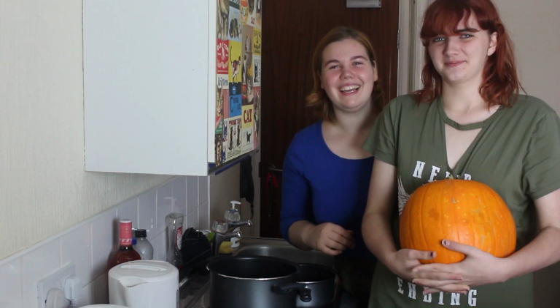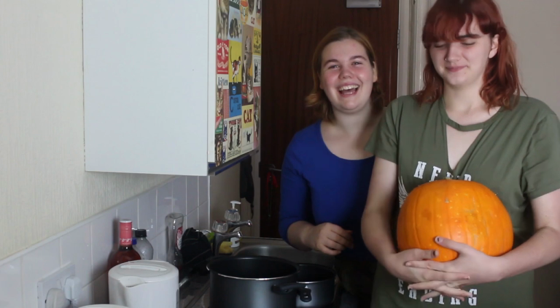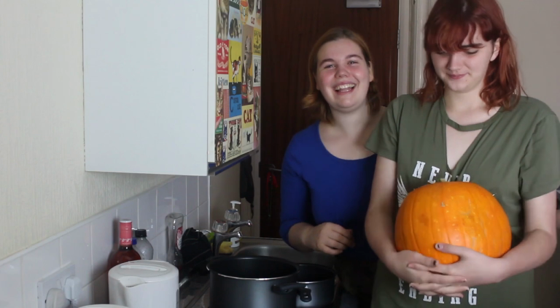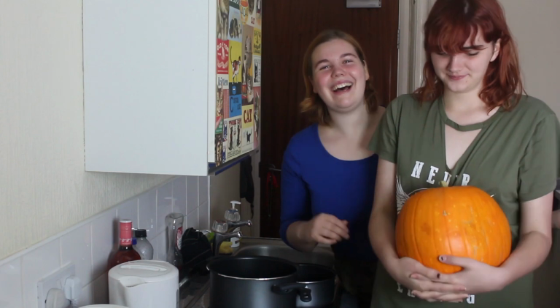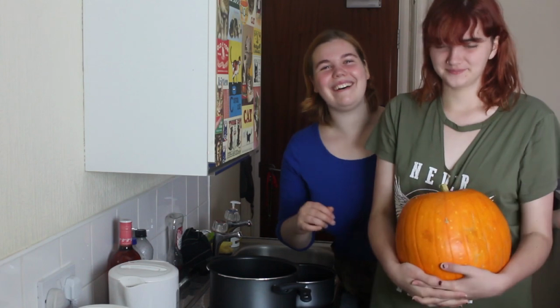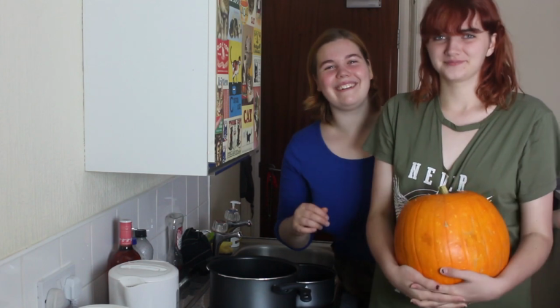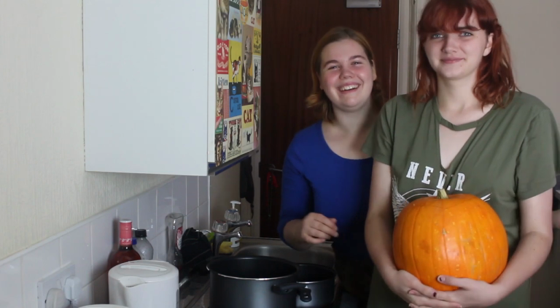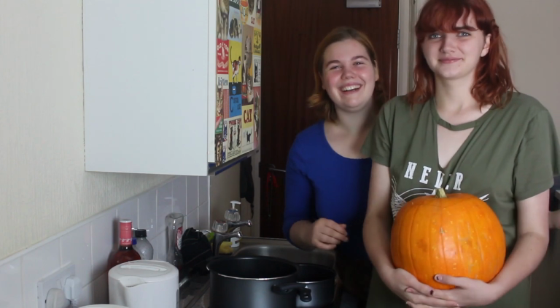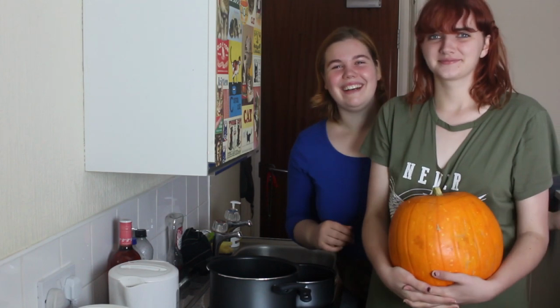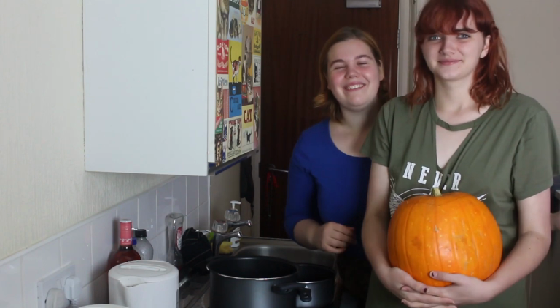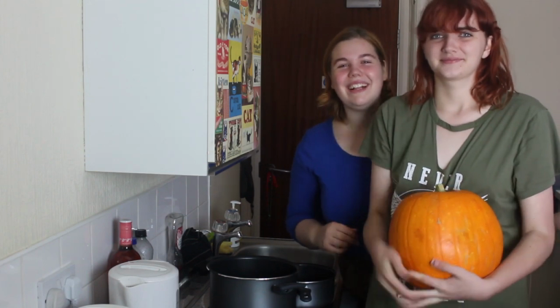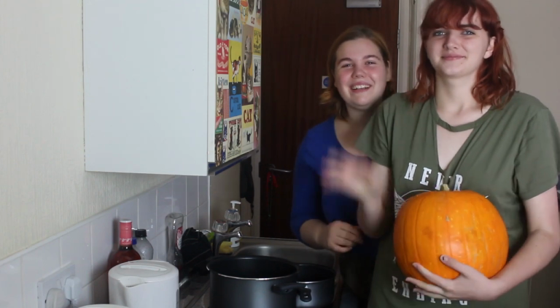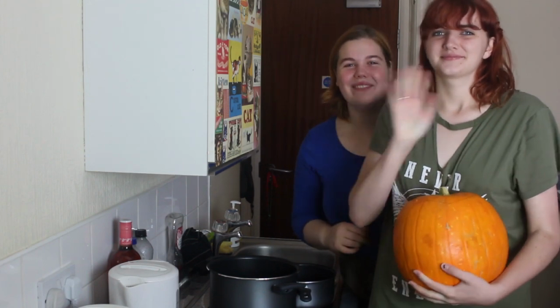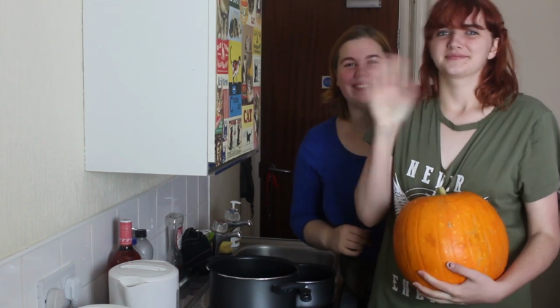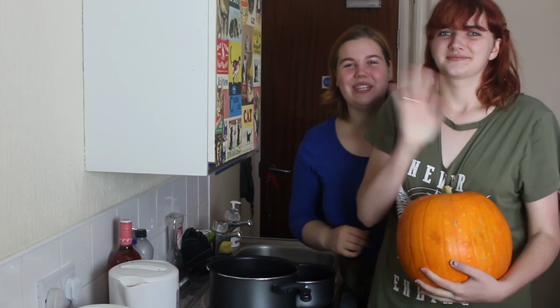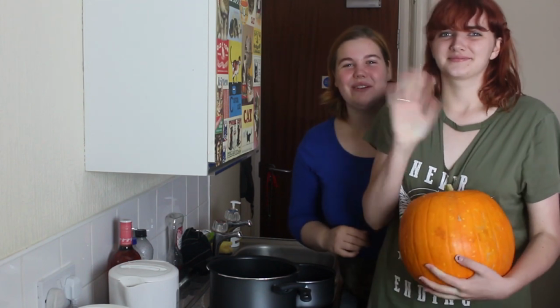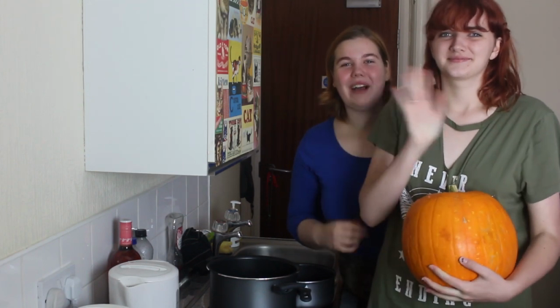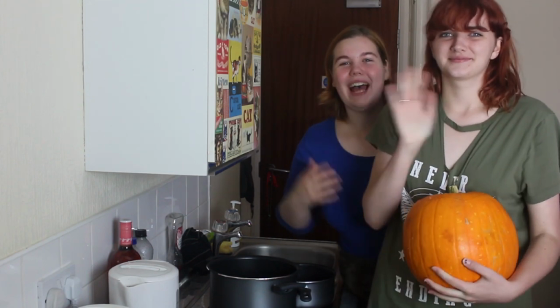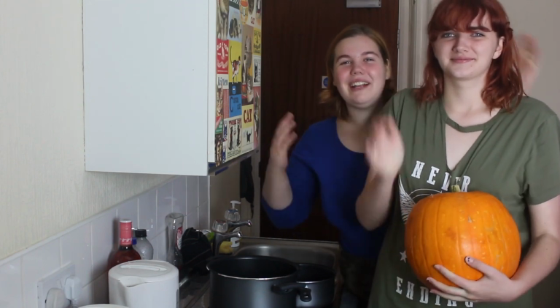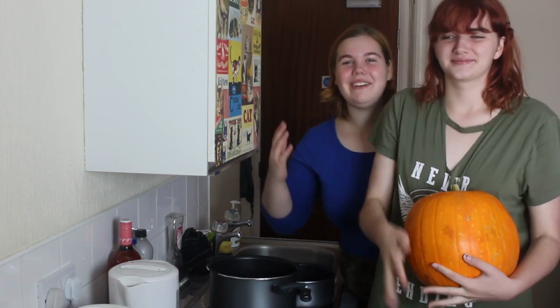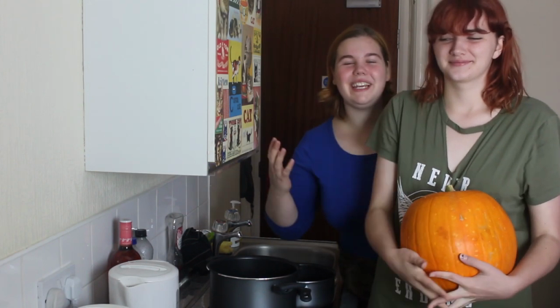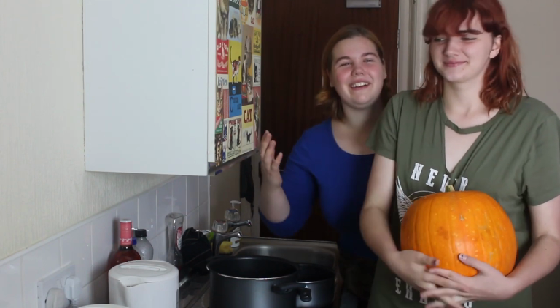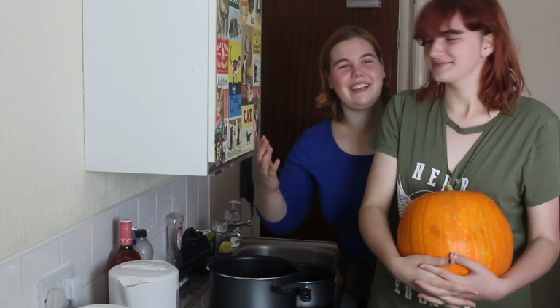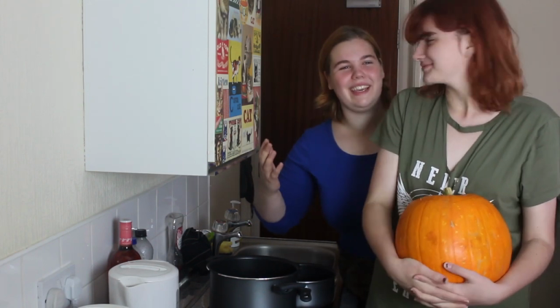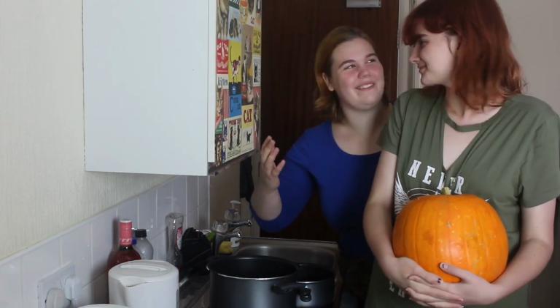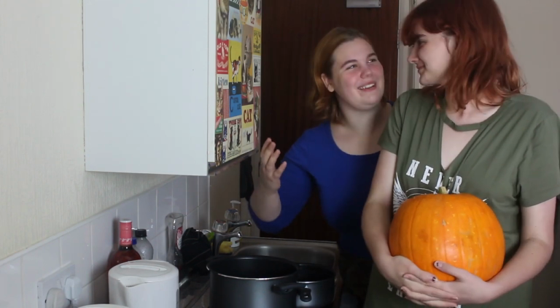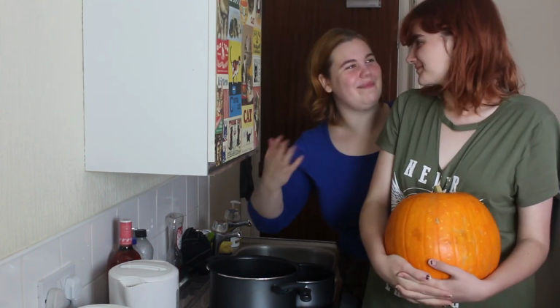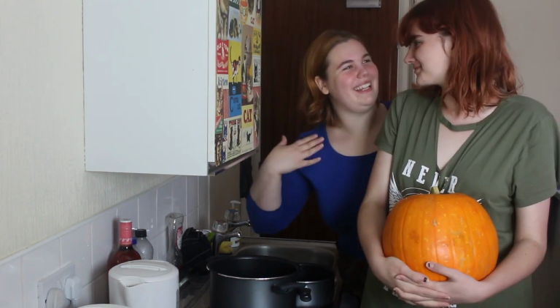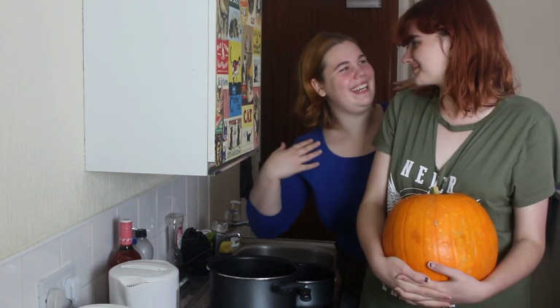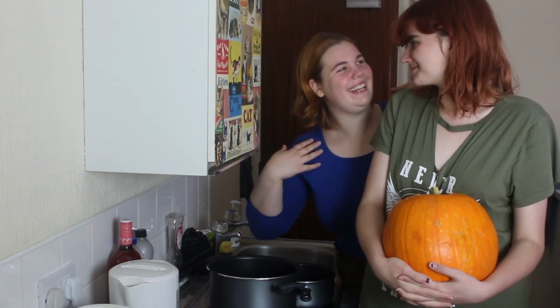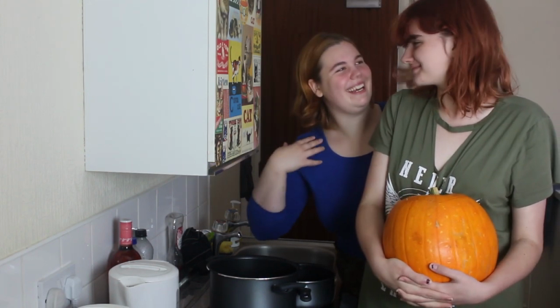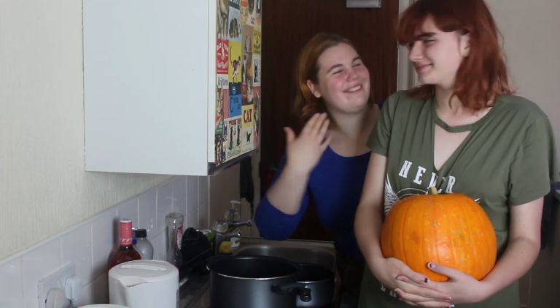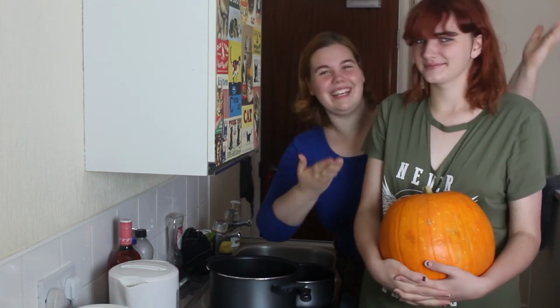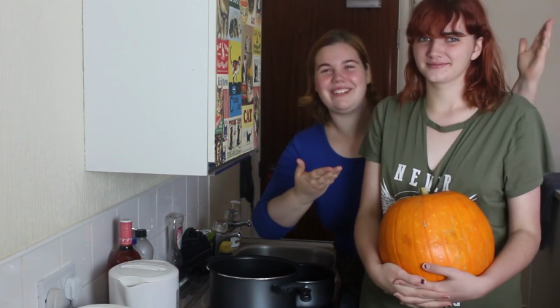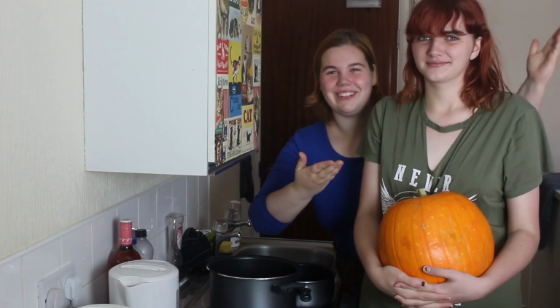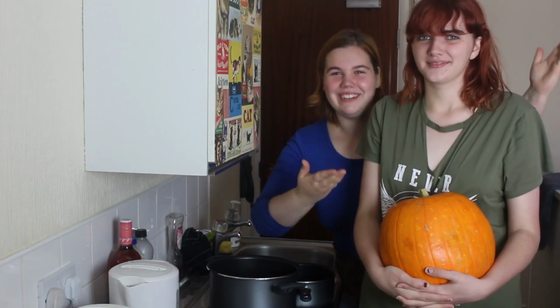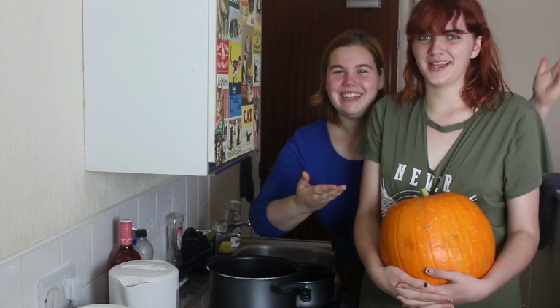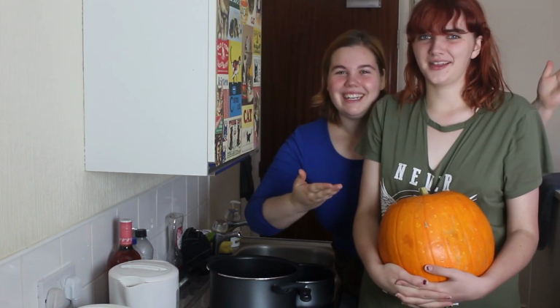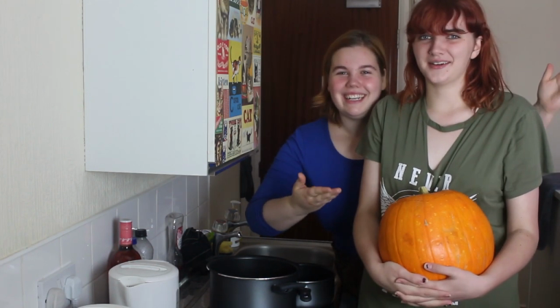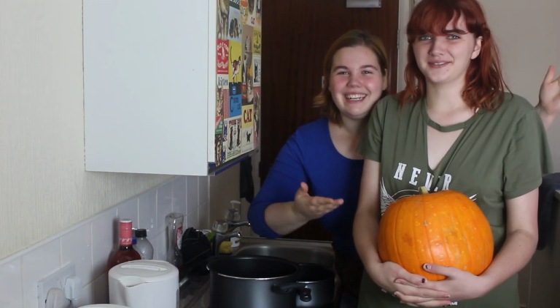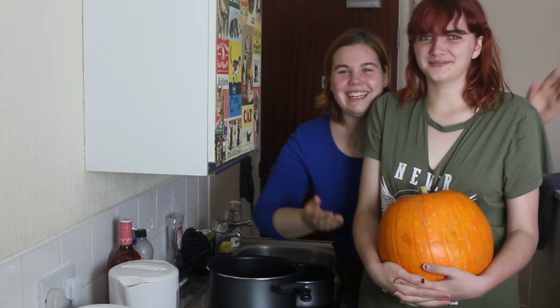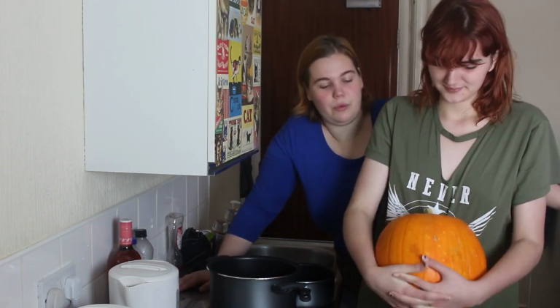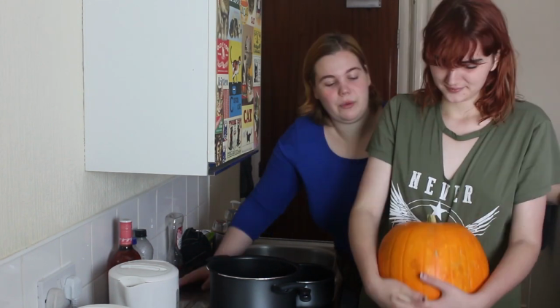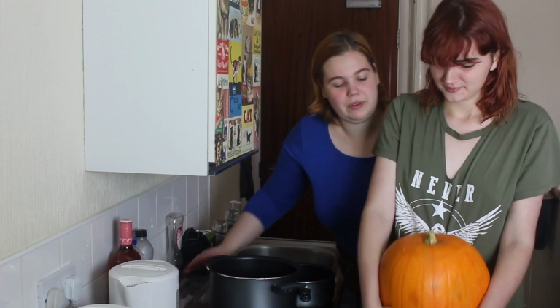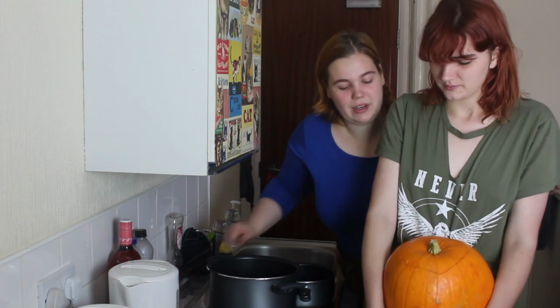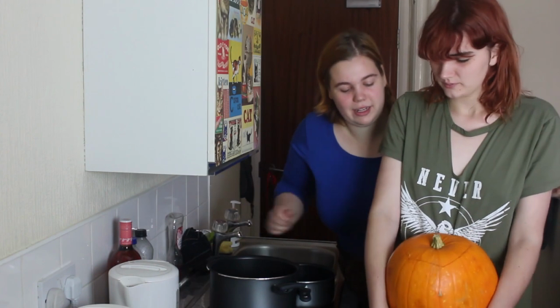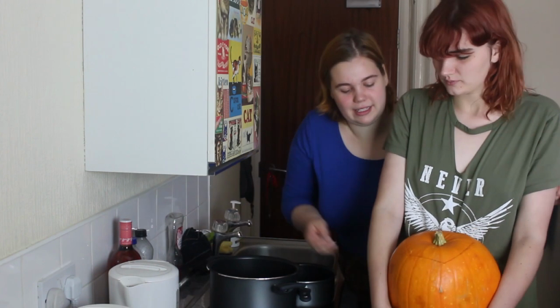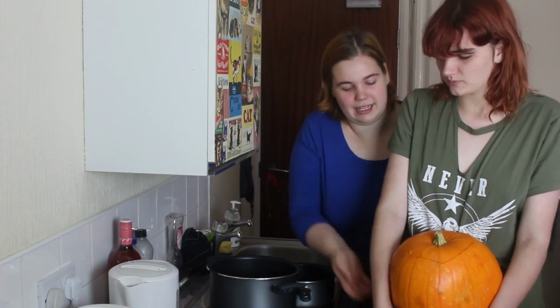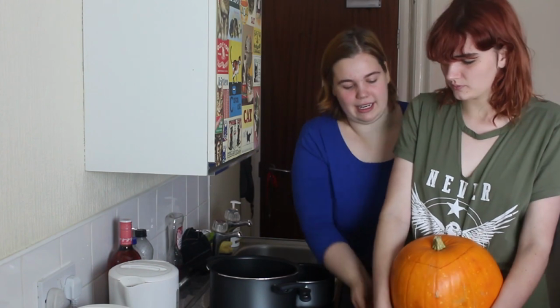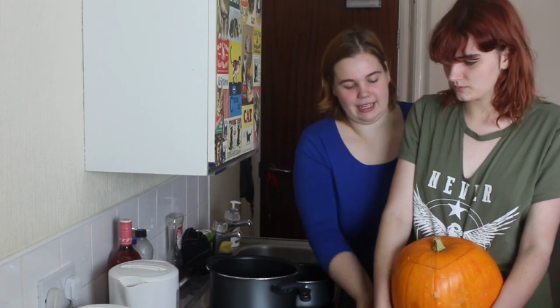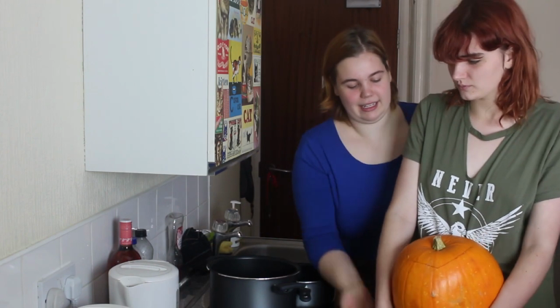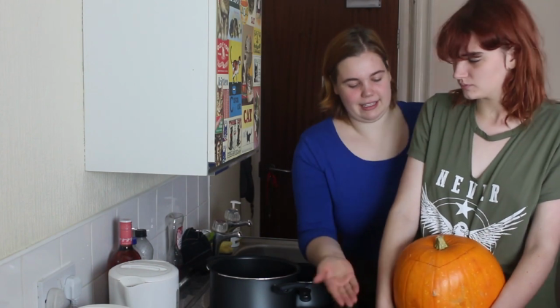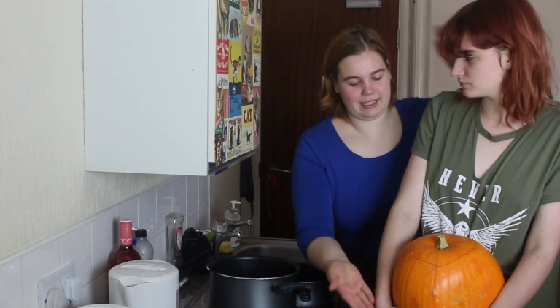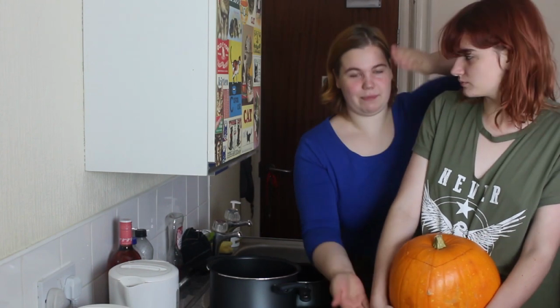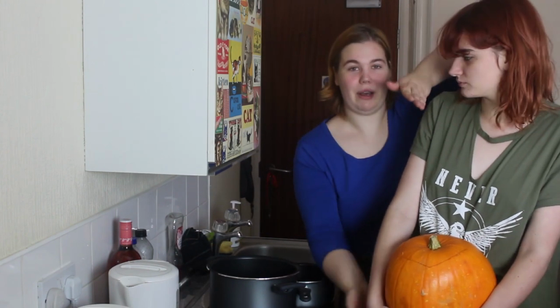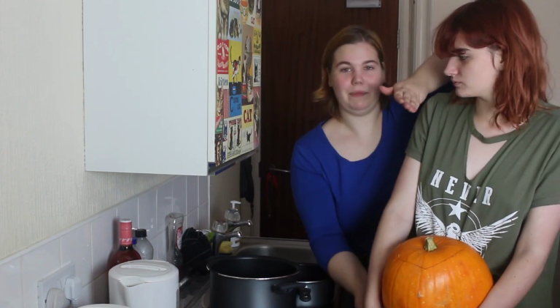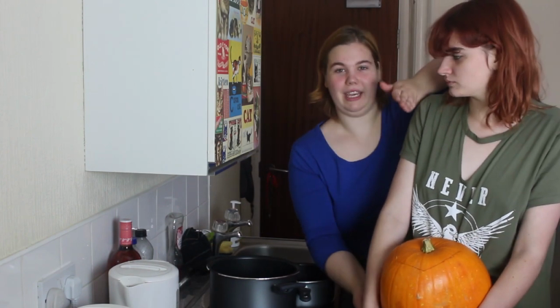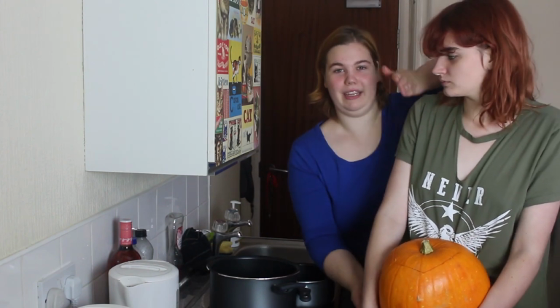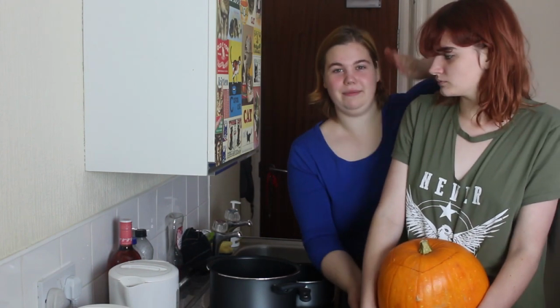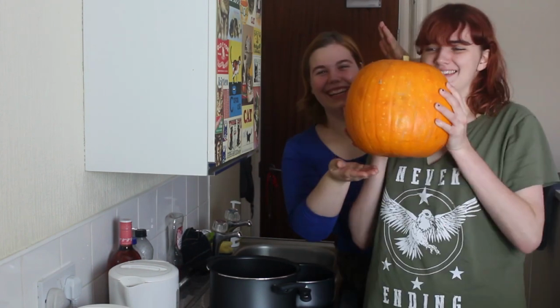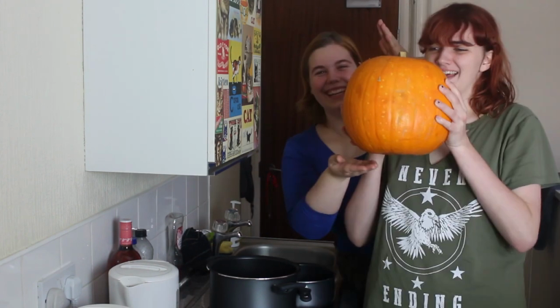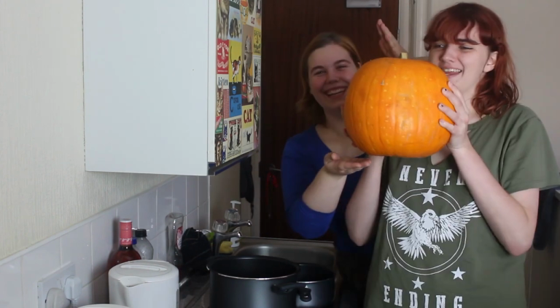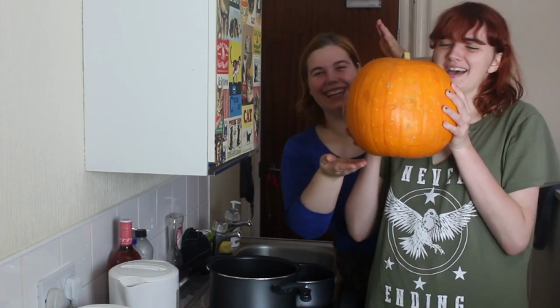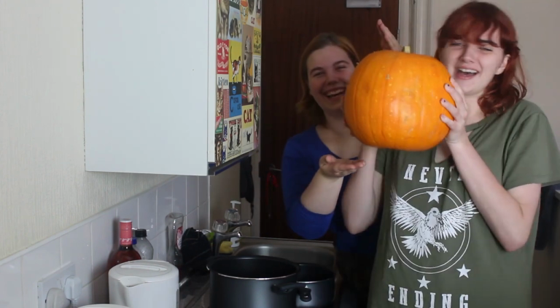Hello! Welcome to Halloween cooking with Melina and Rachel. Hello. Ta-da!